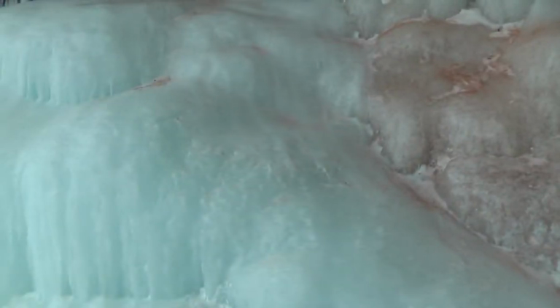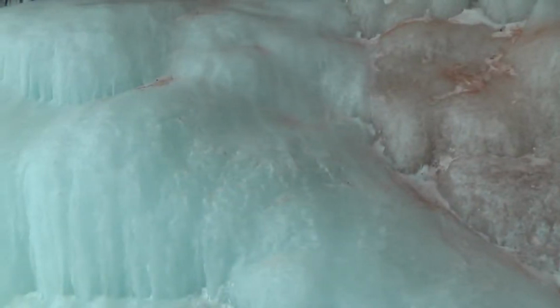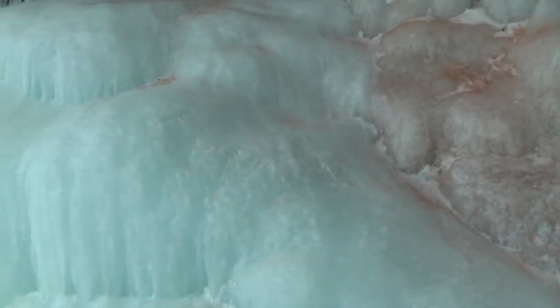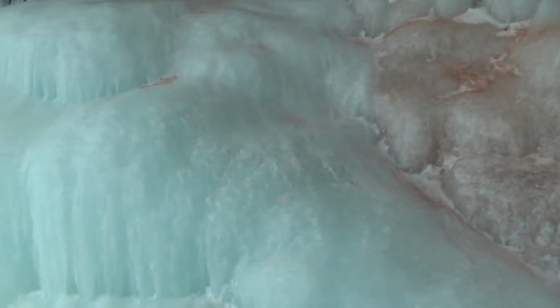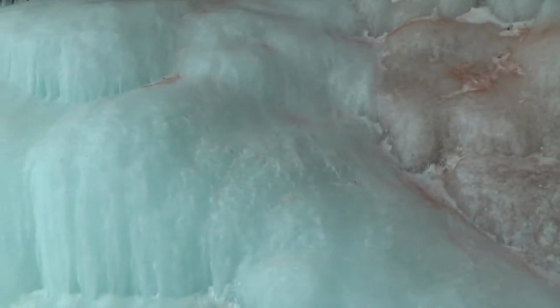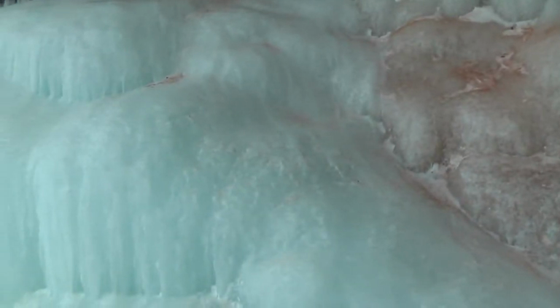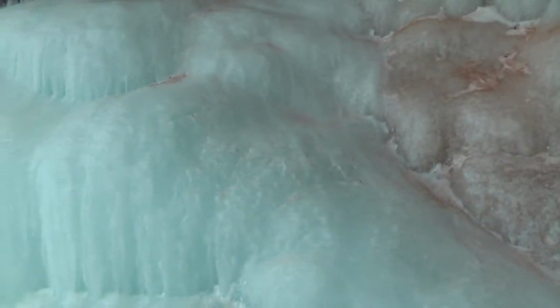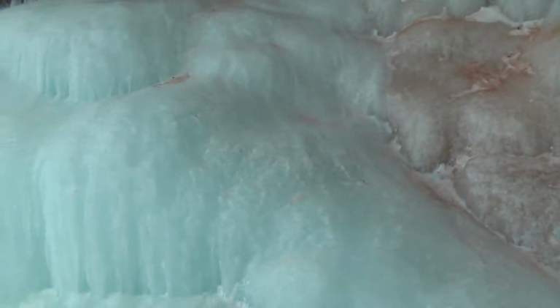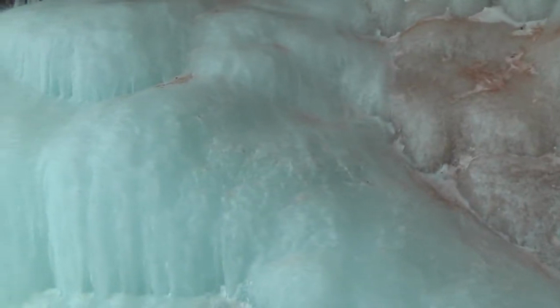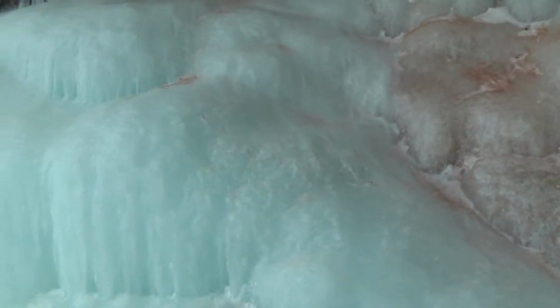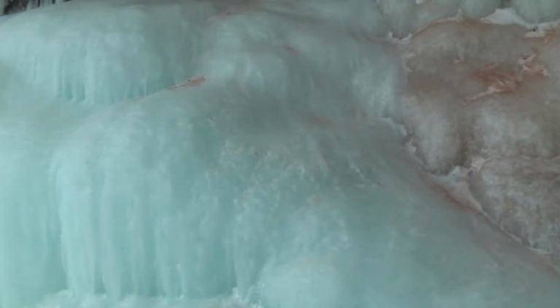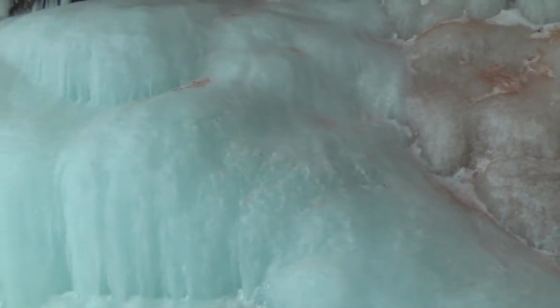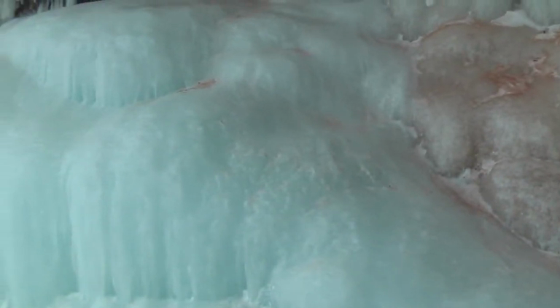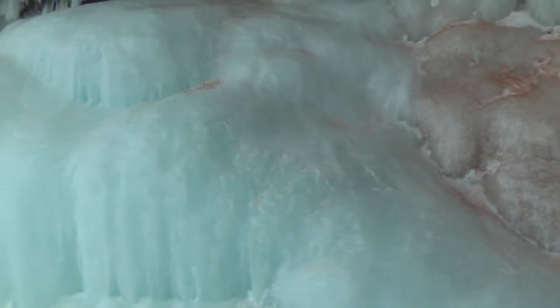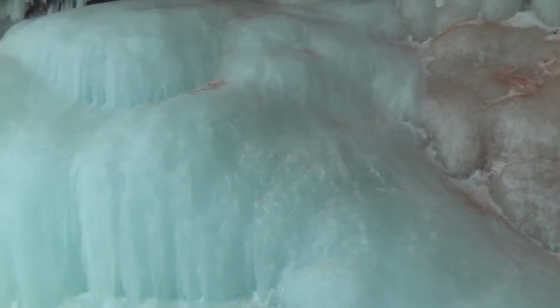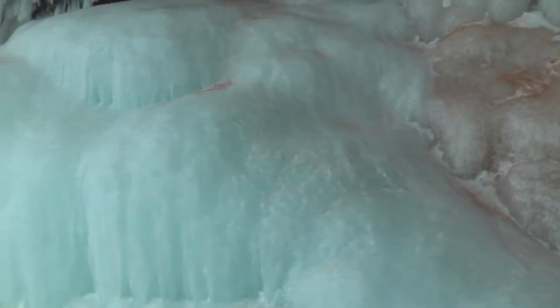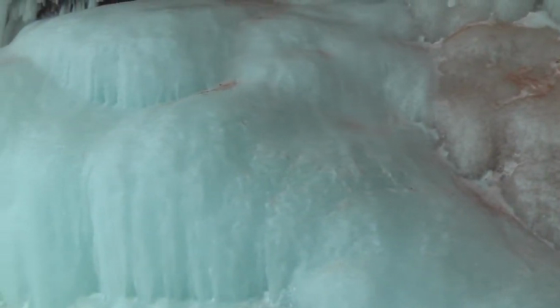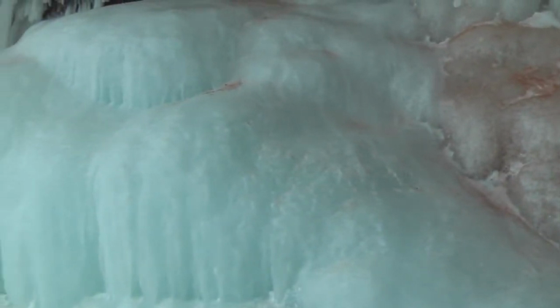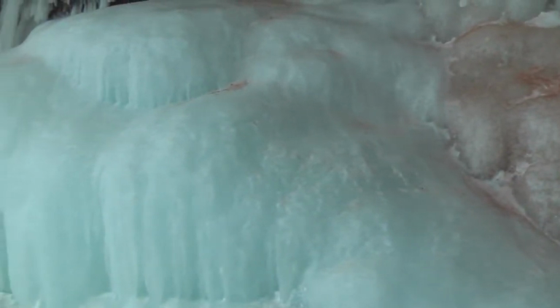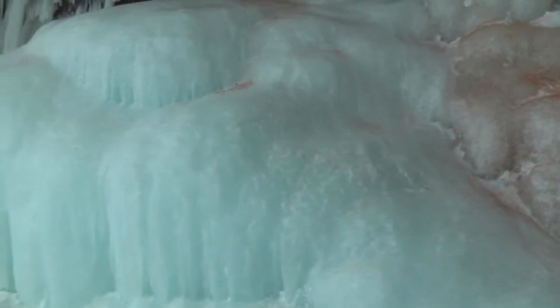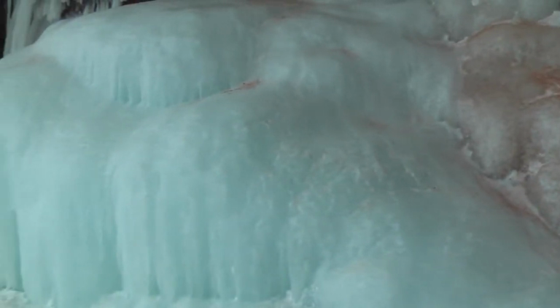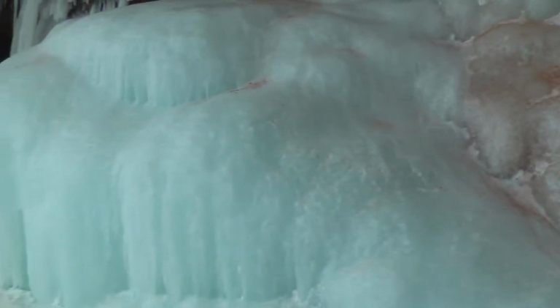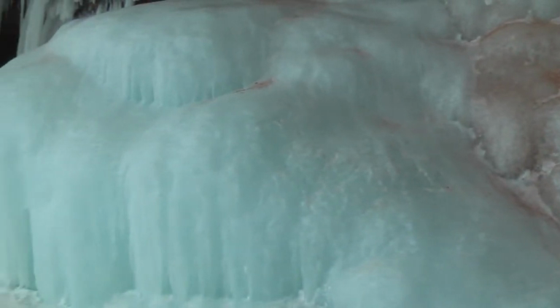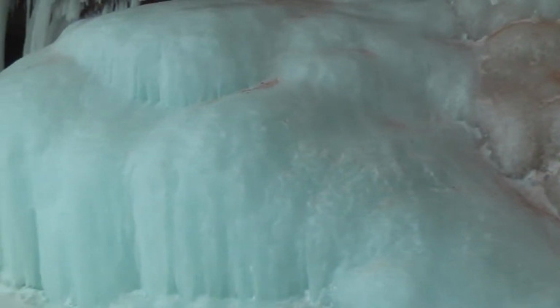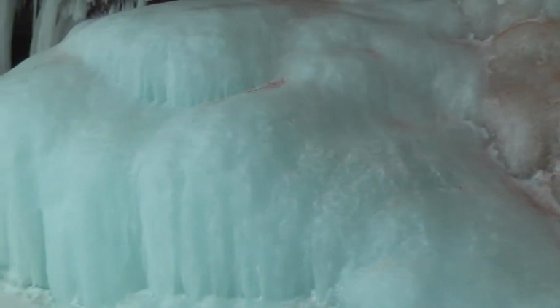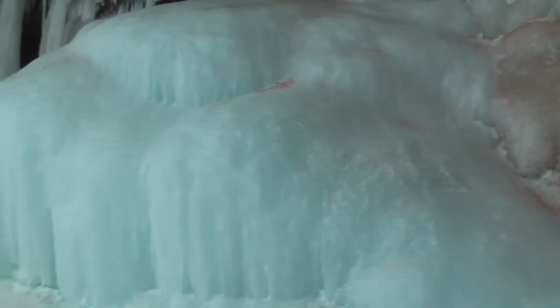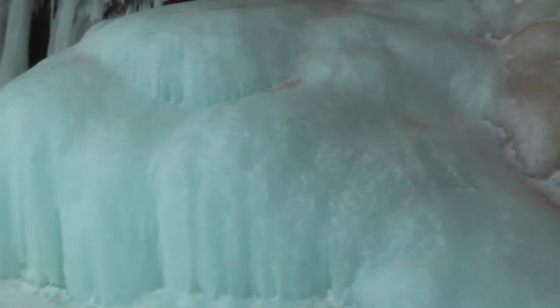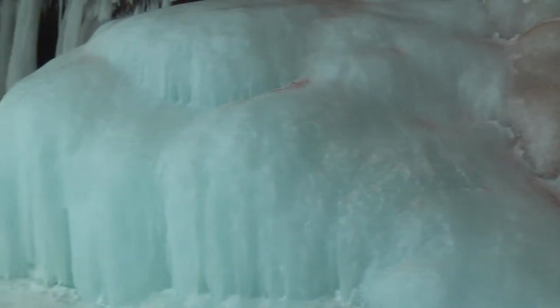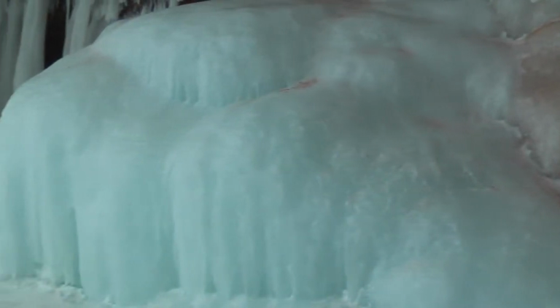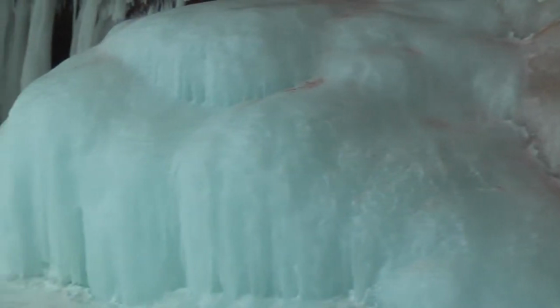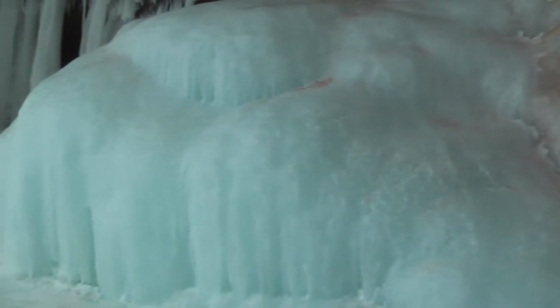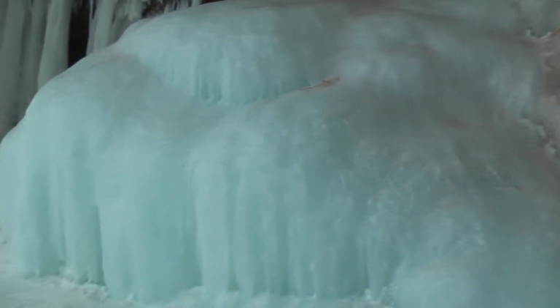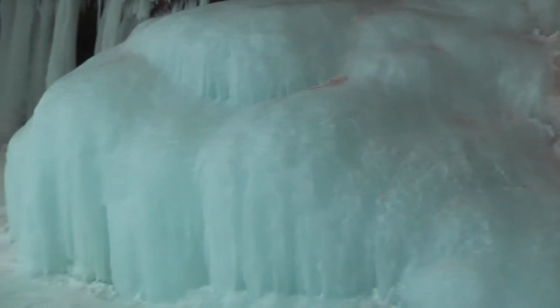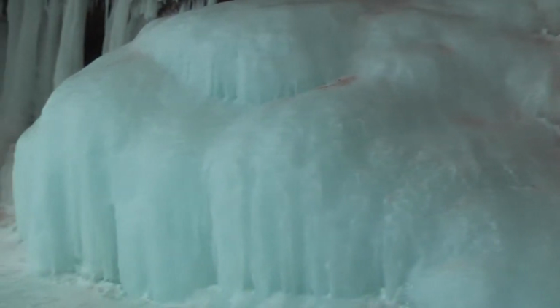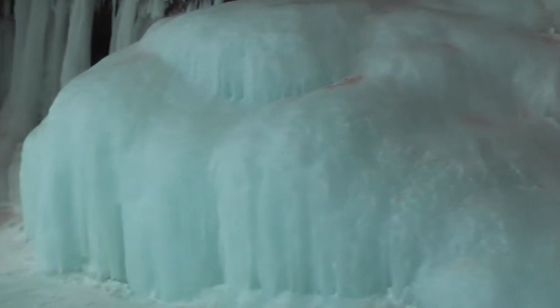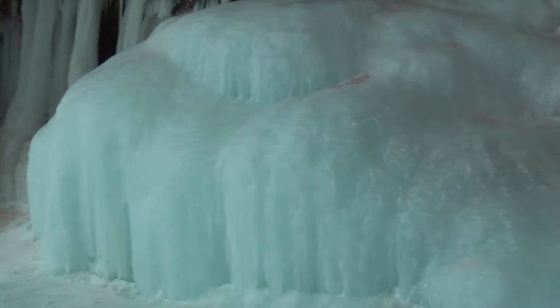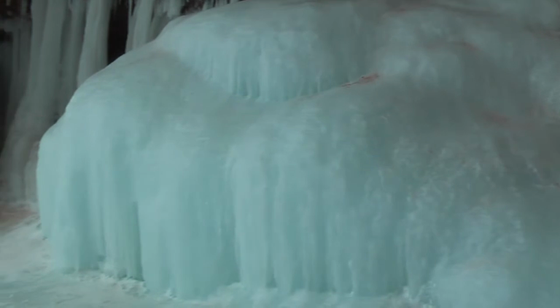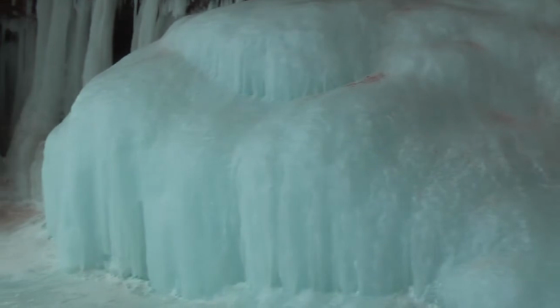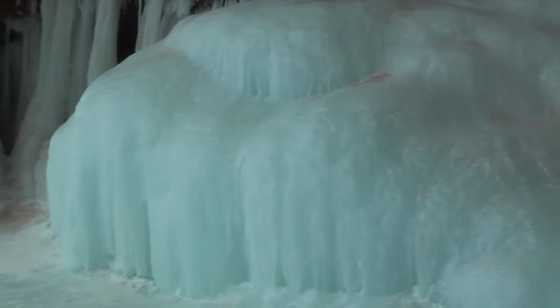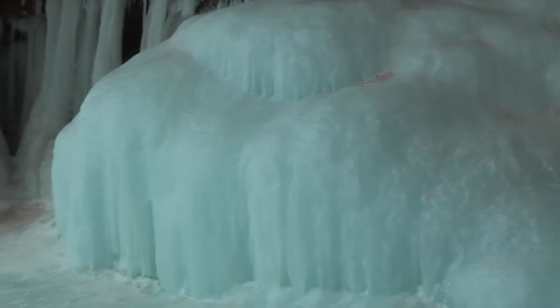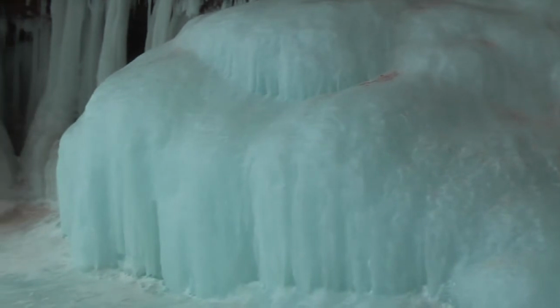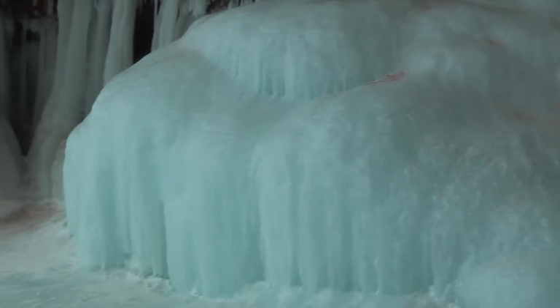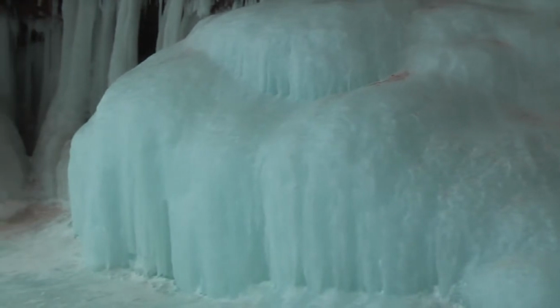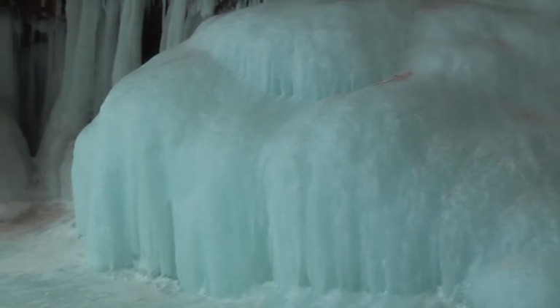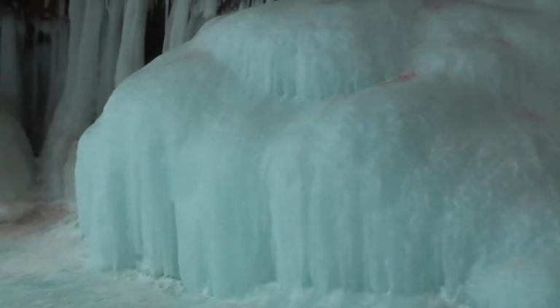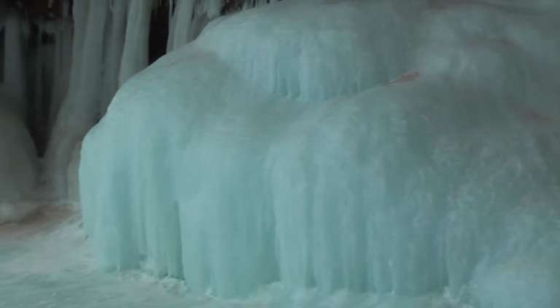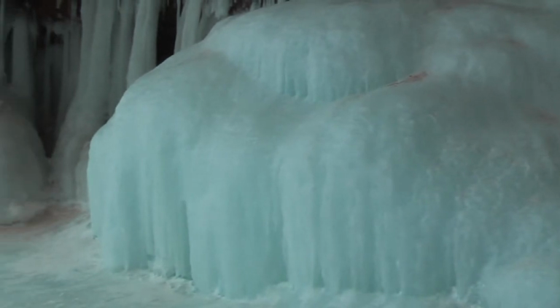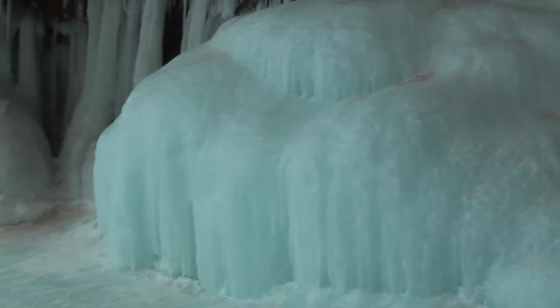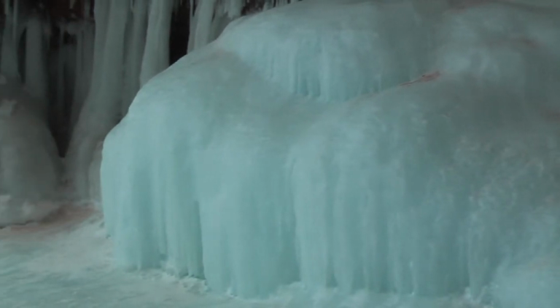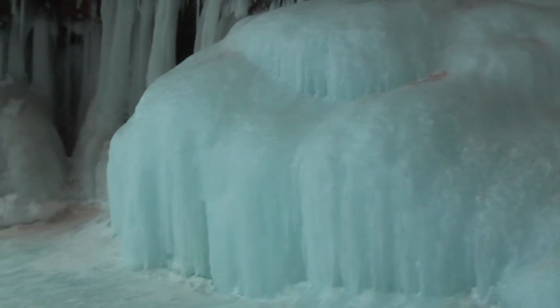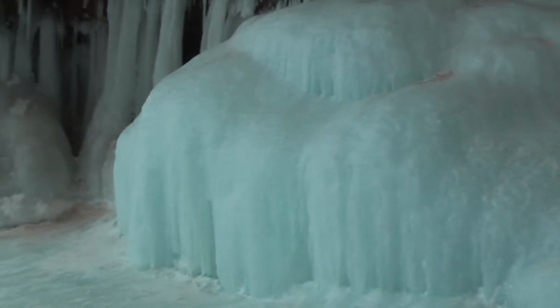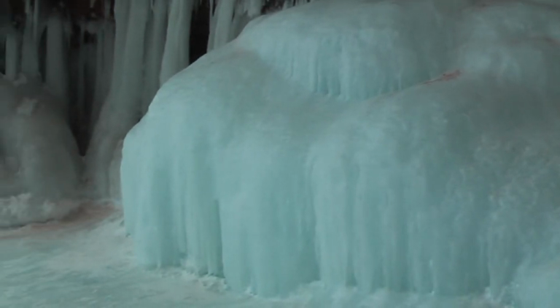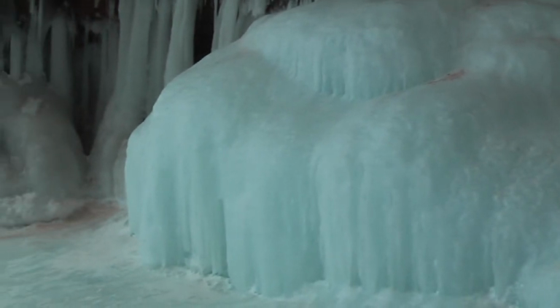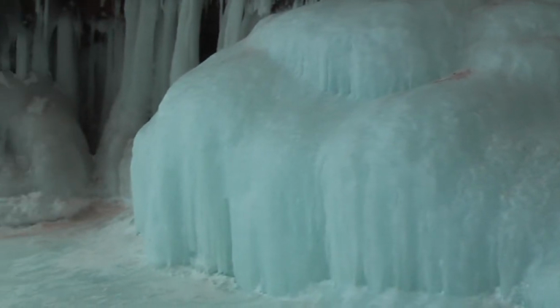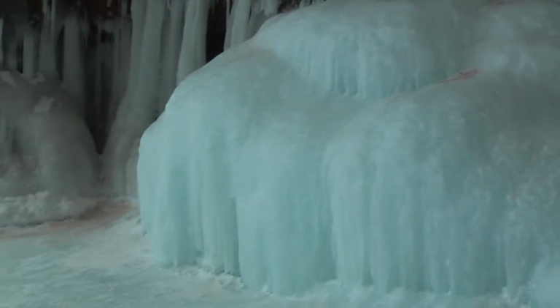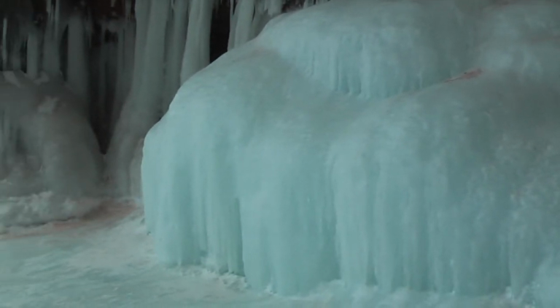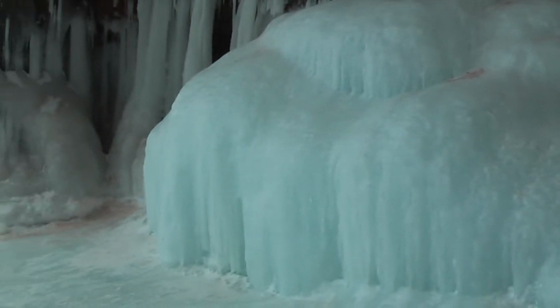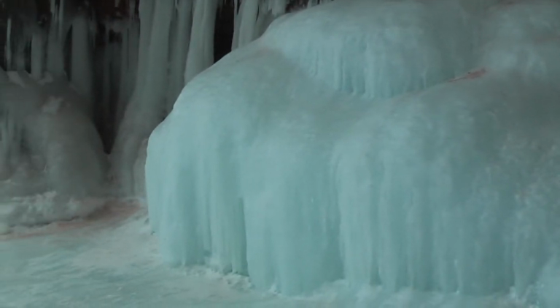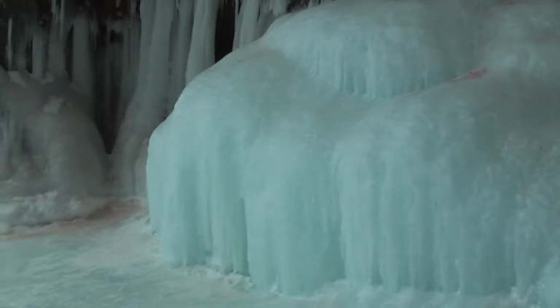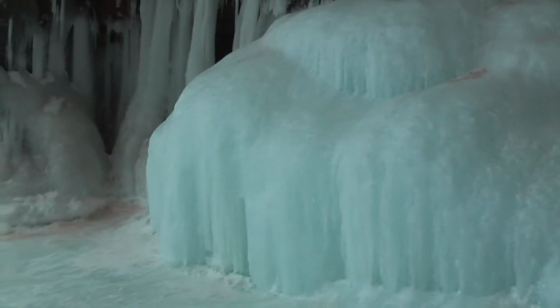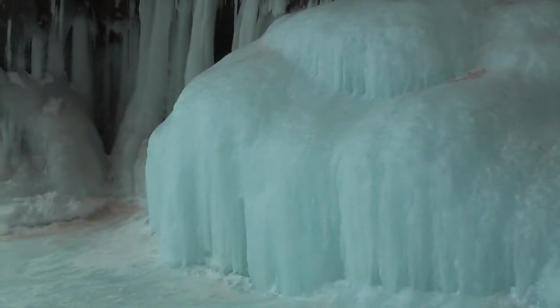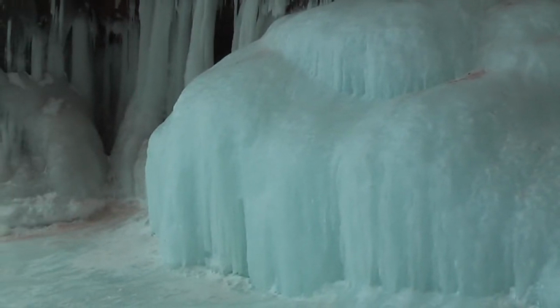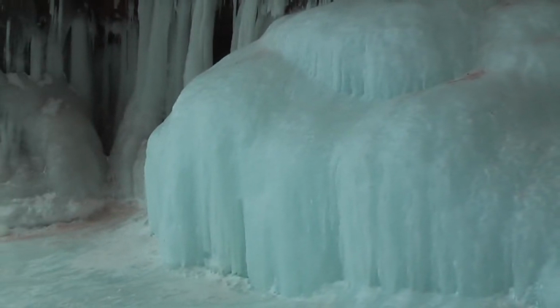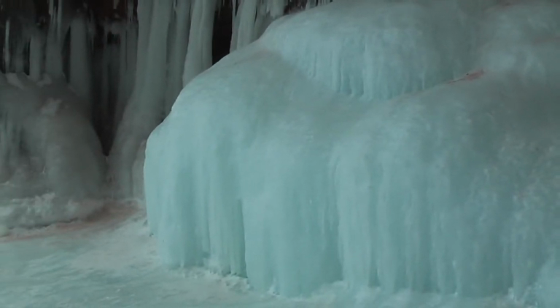As we progressed on our adventure, we found ice that was blue and green, and some almost appeared to glow.